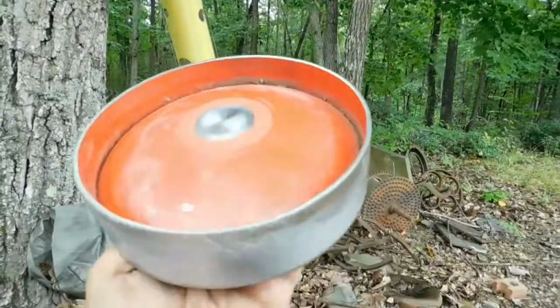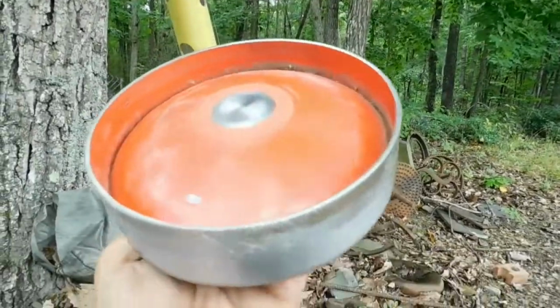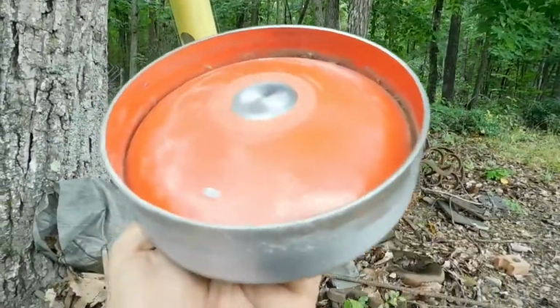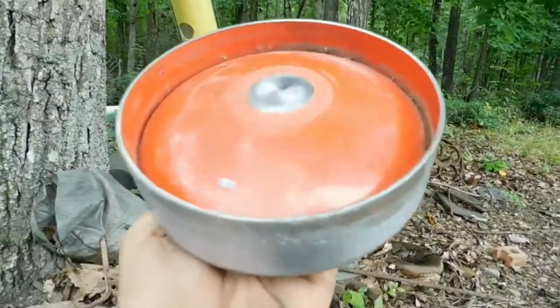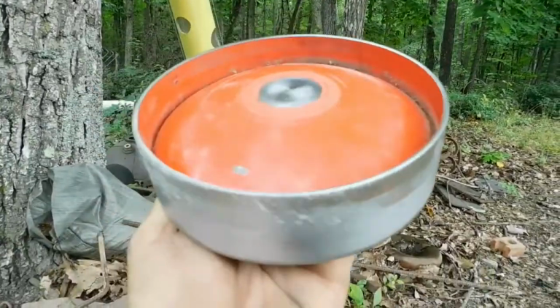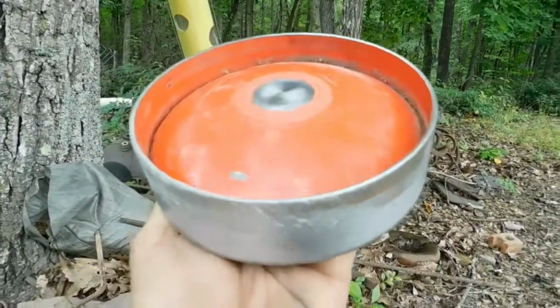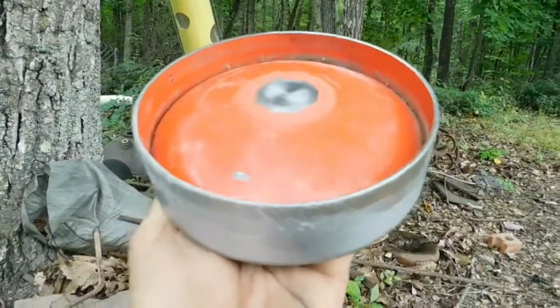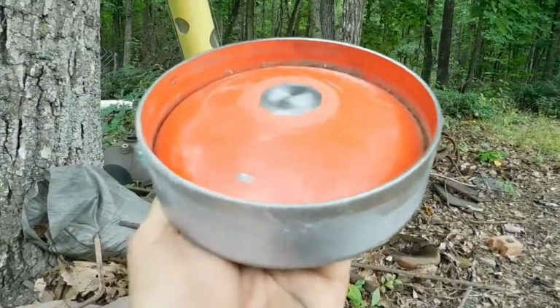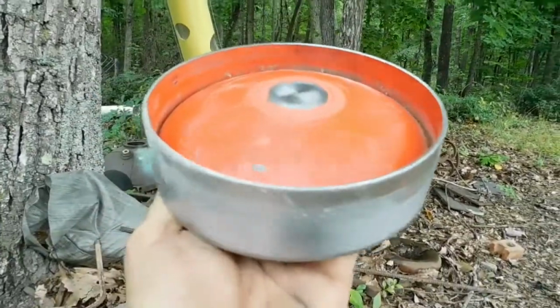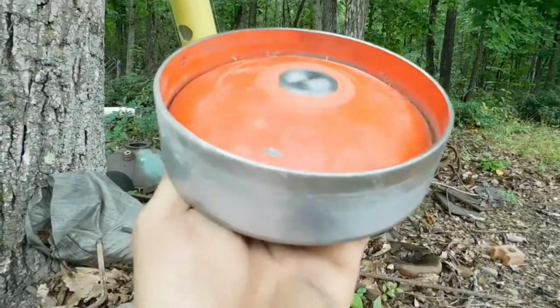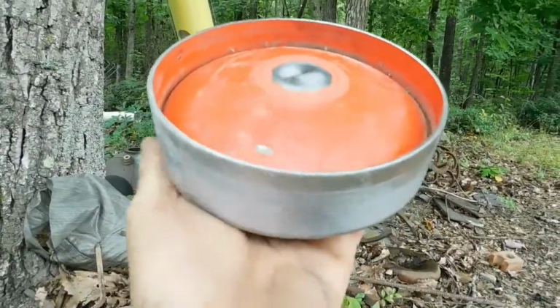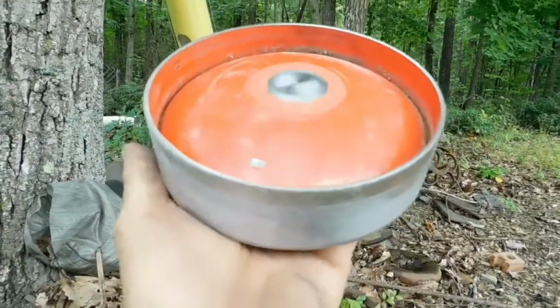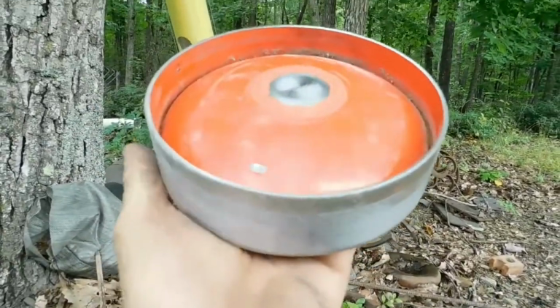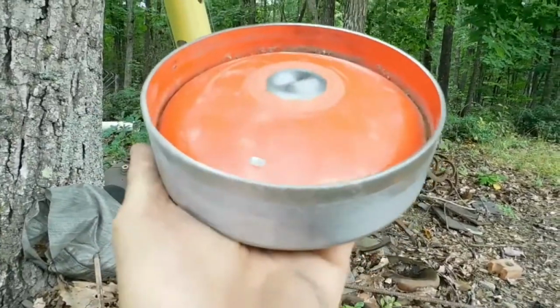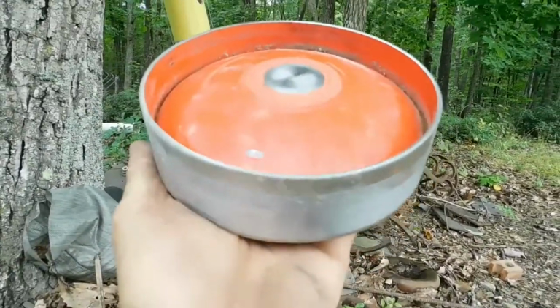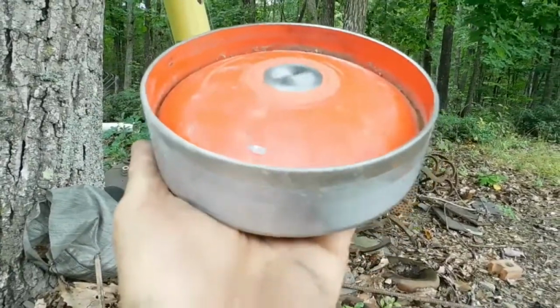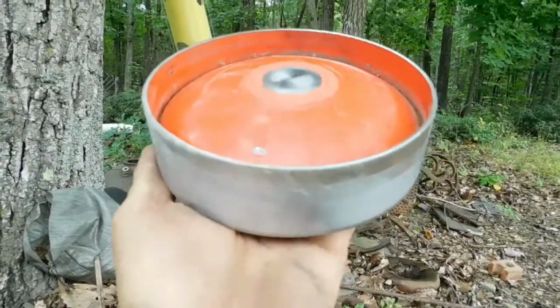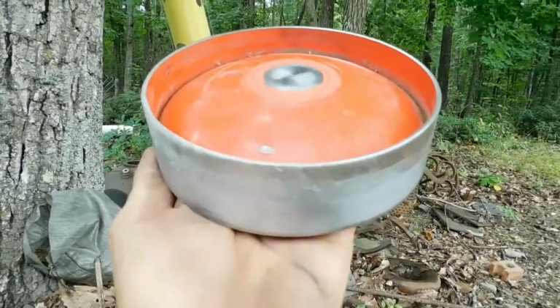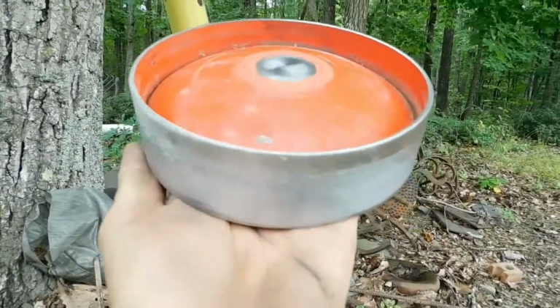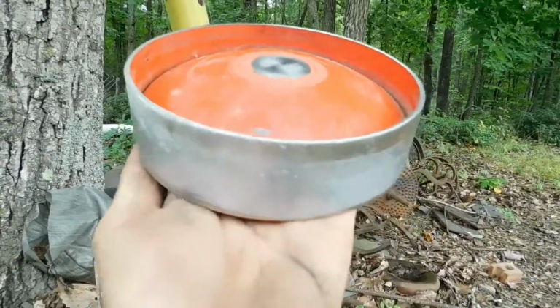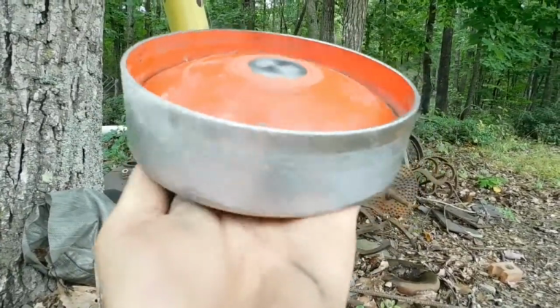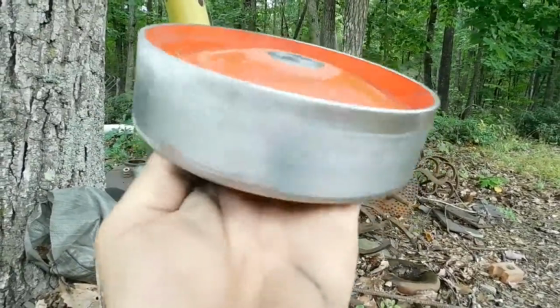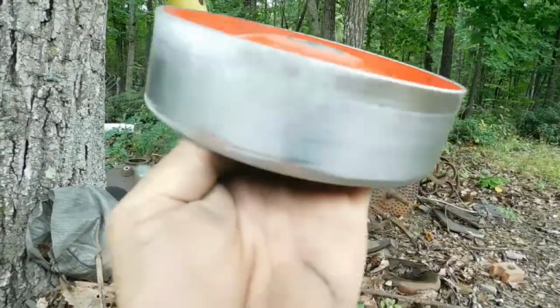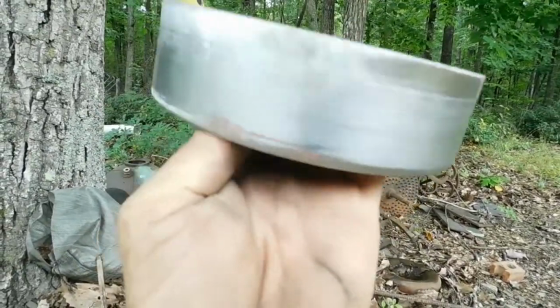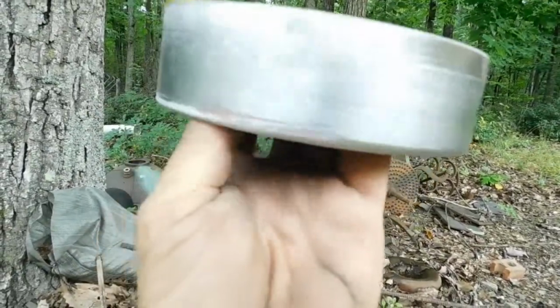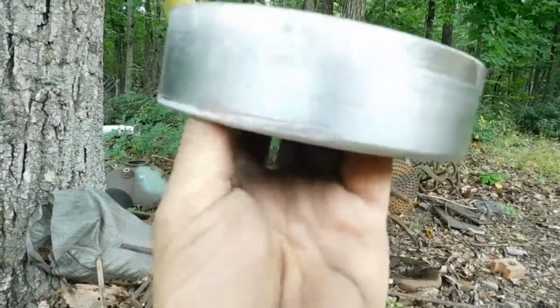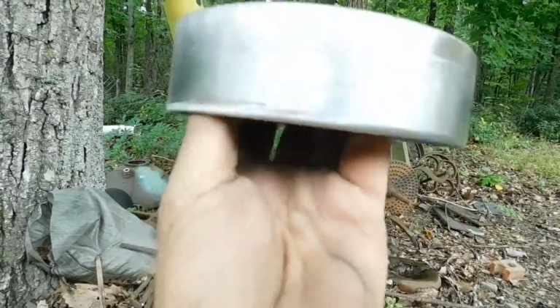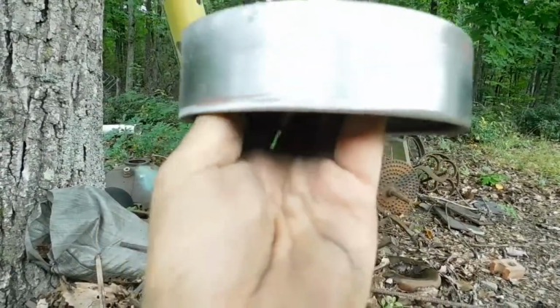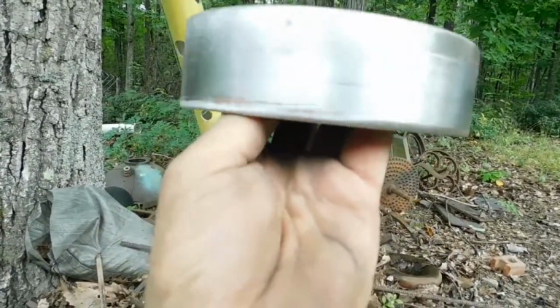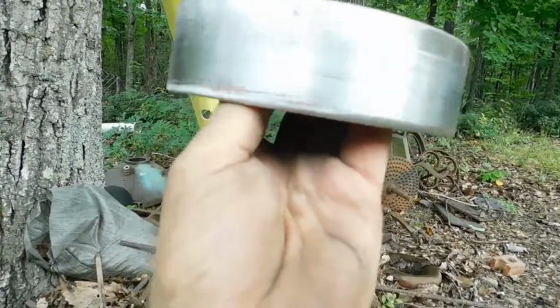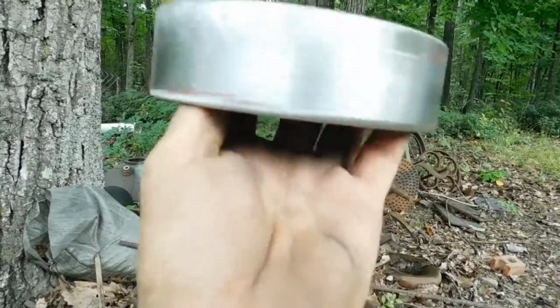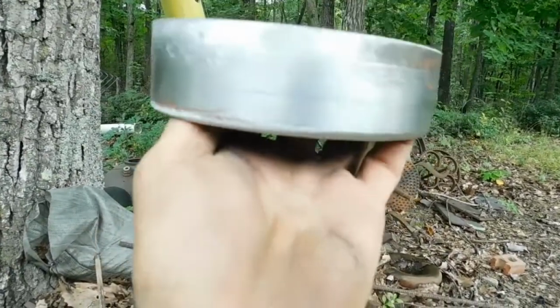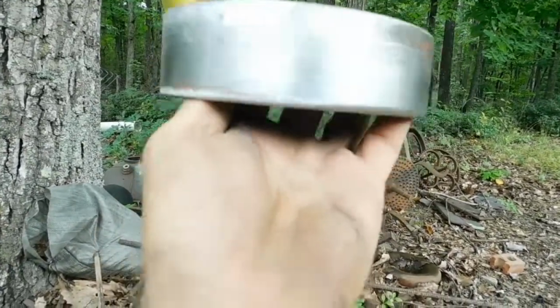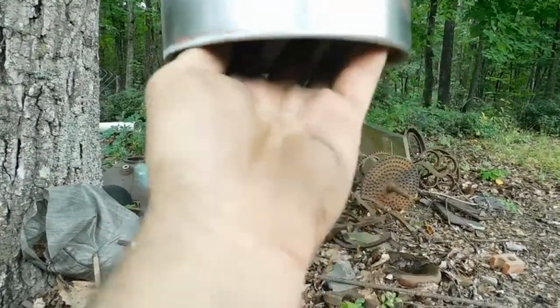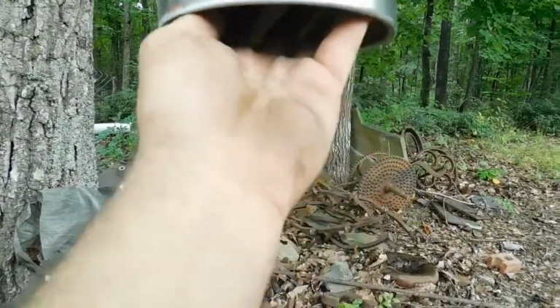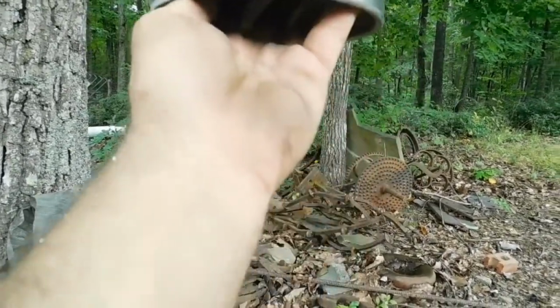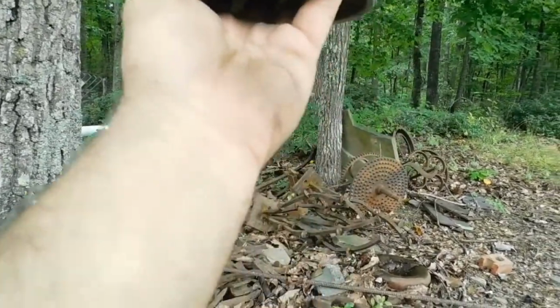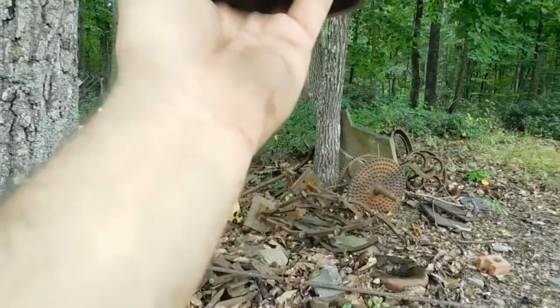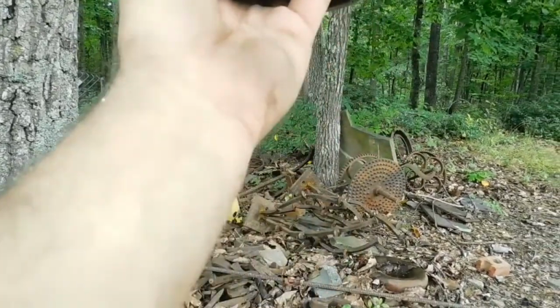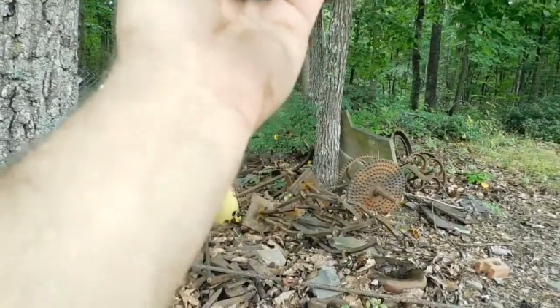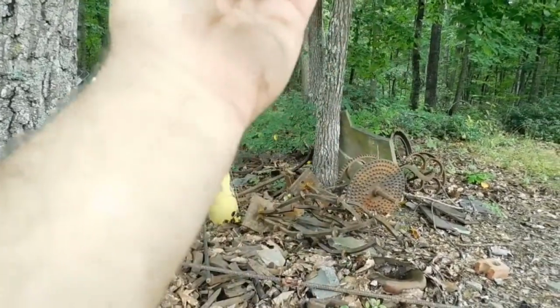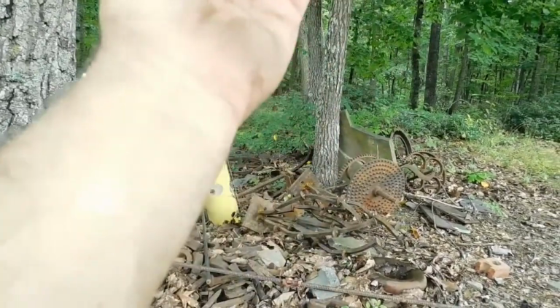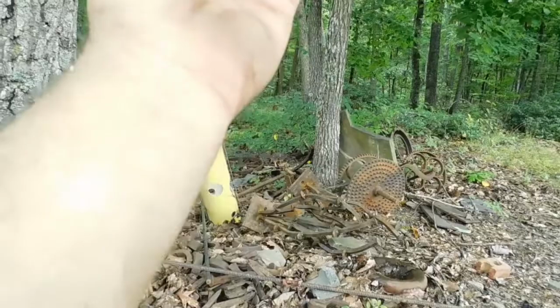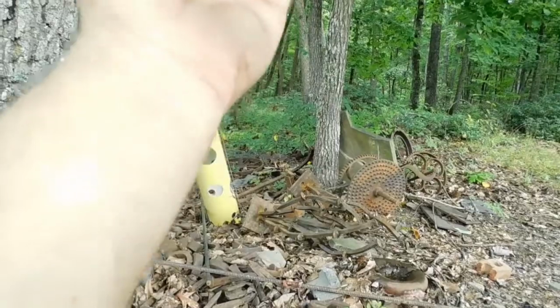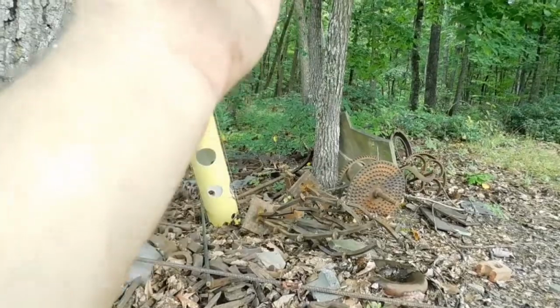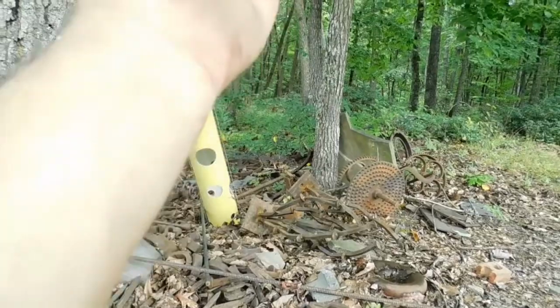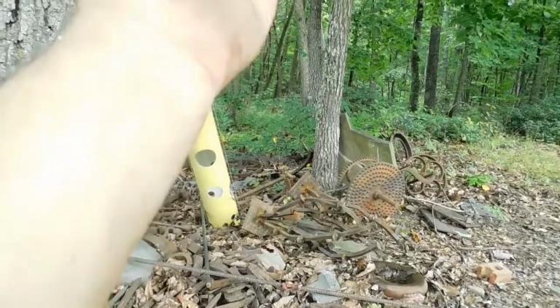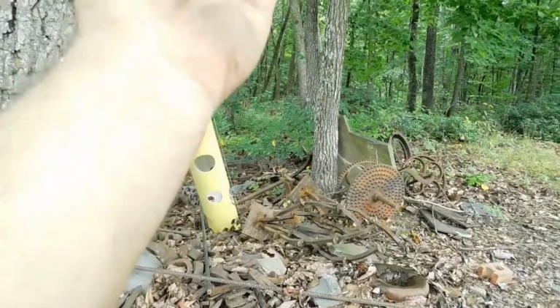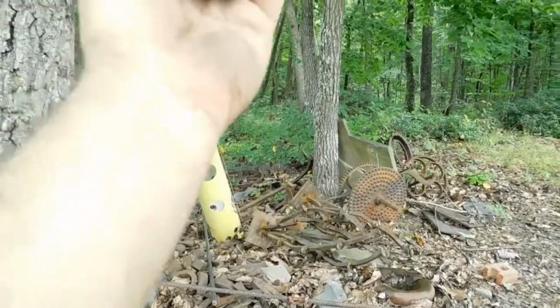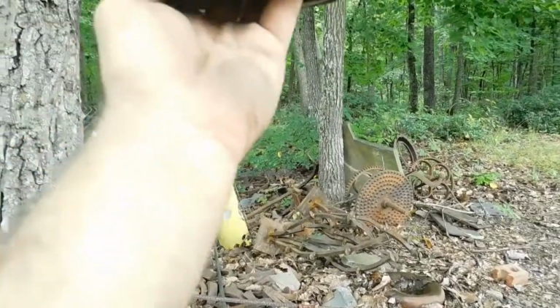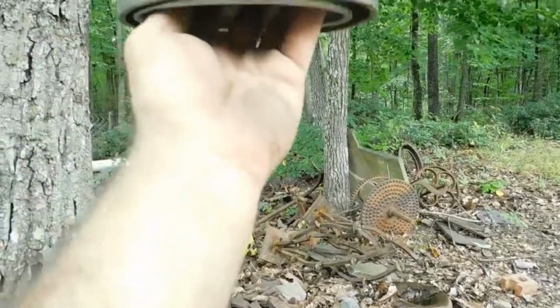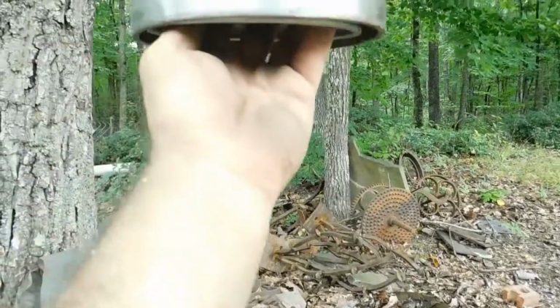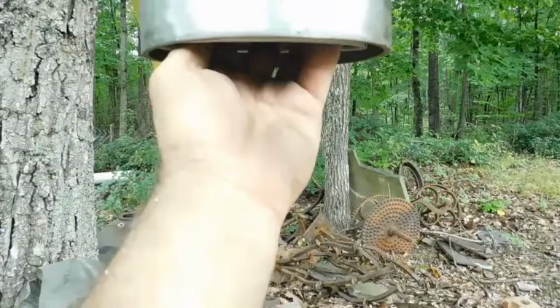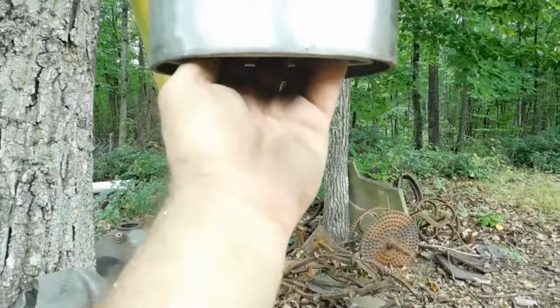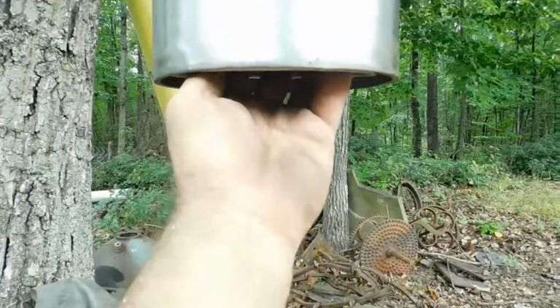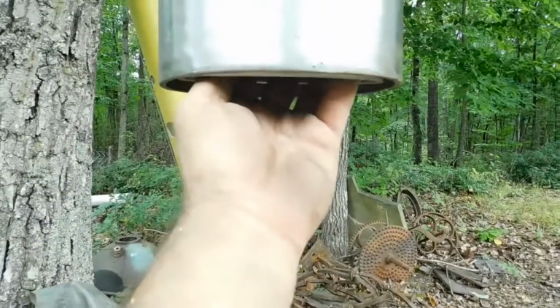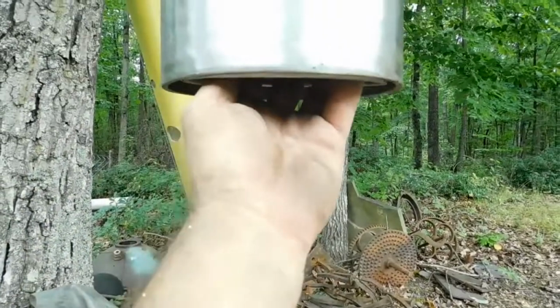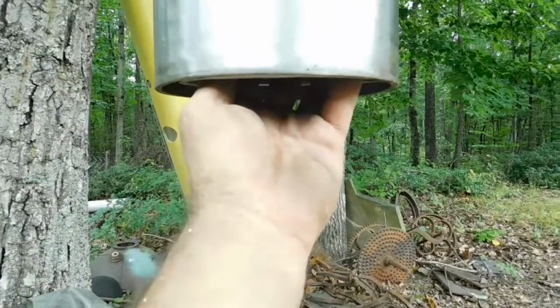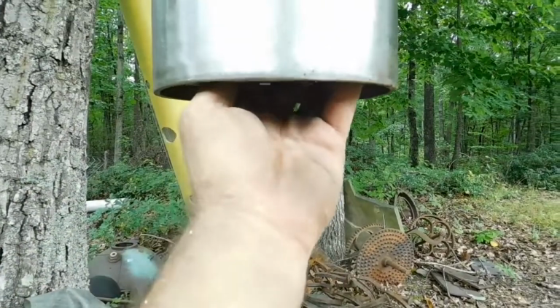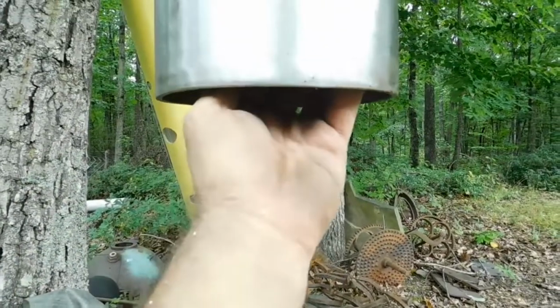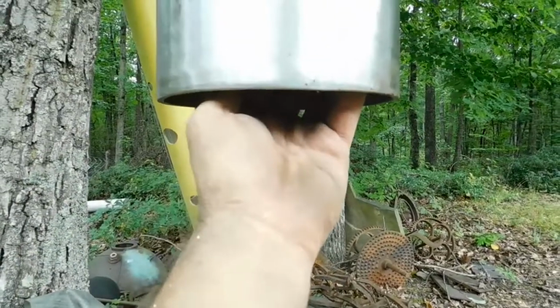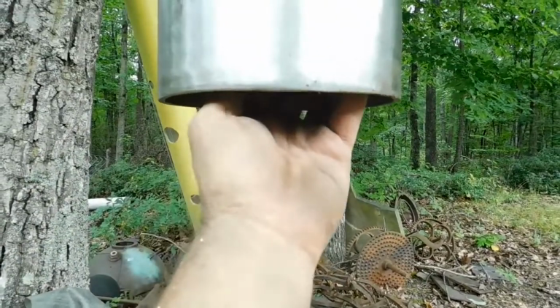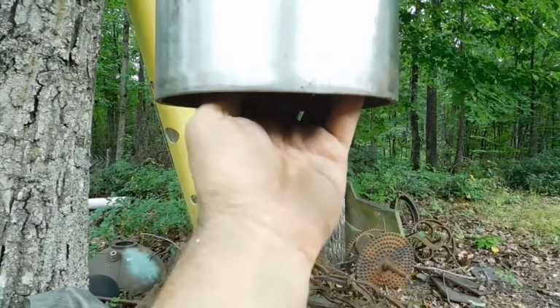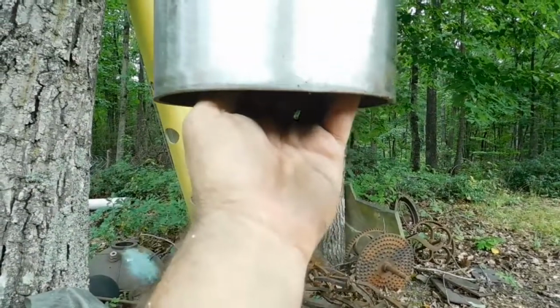This is a striker made from the bottom of a fire extinguisher. I like to use these a lot of times. This also fits right up inside there, about the same diameter.